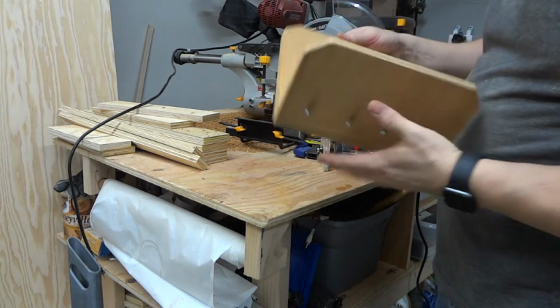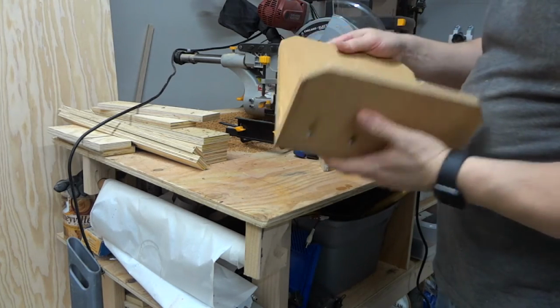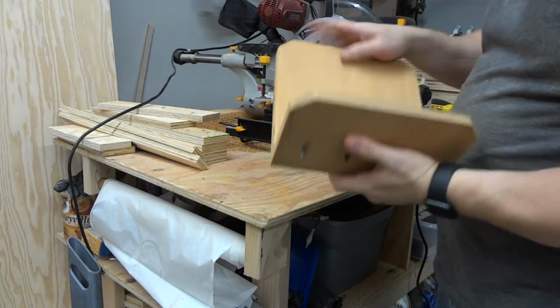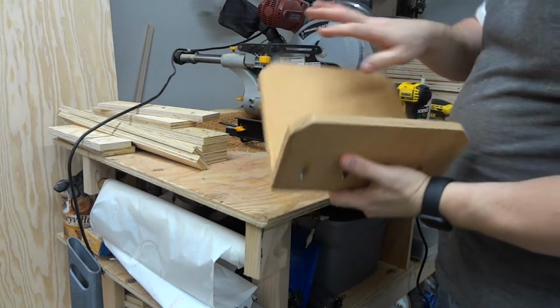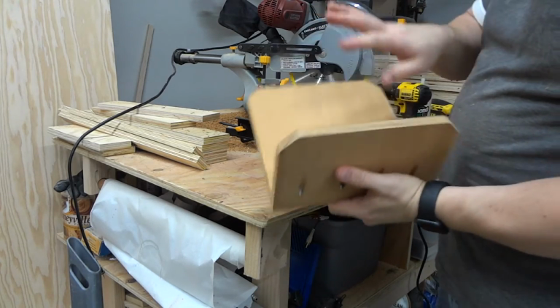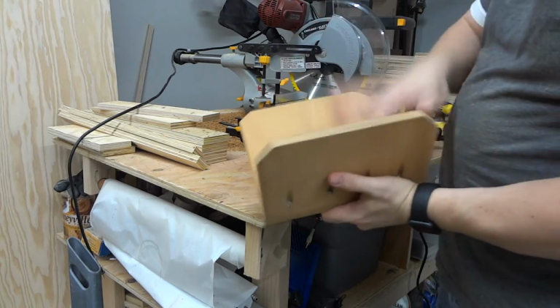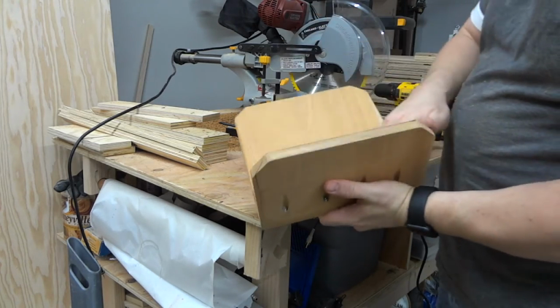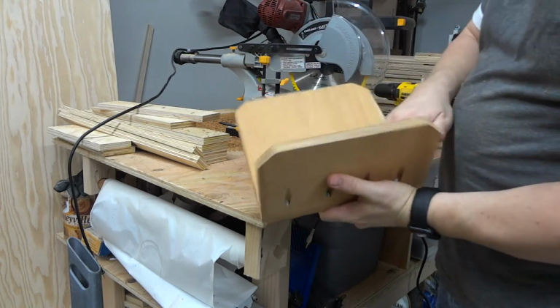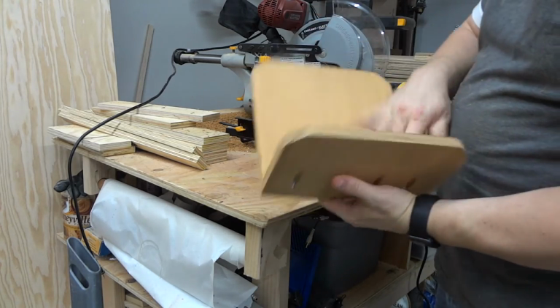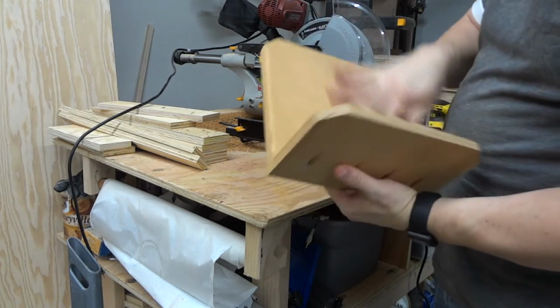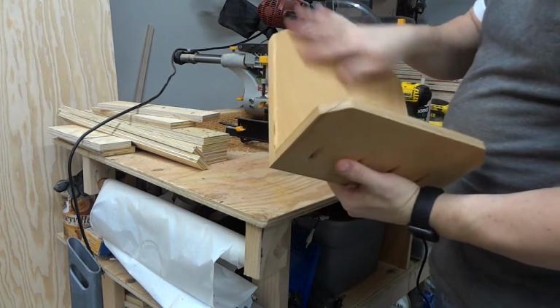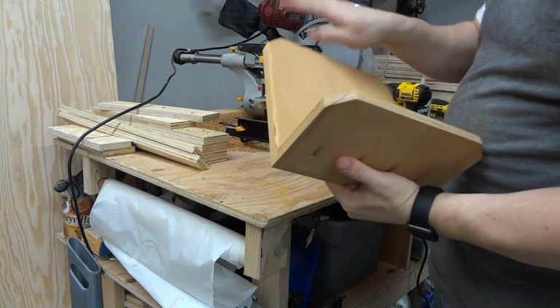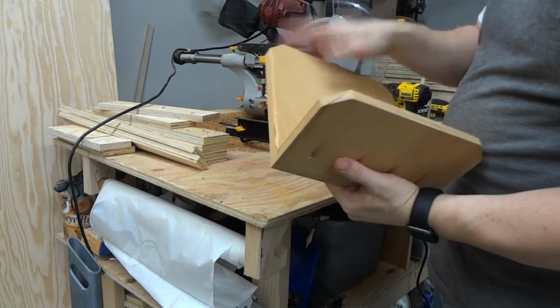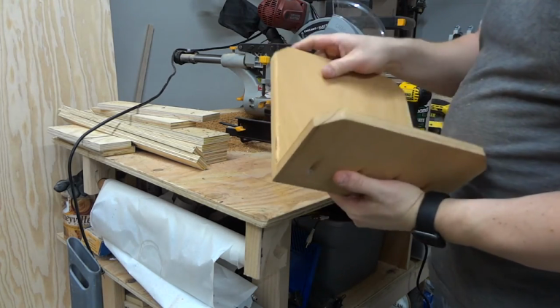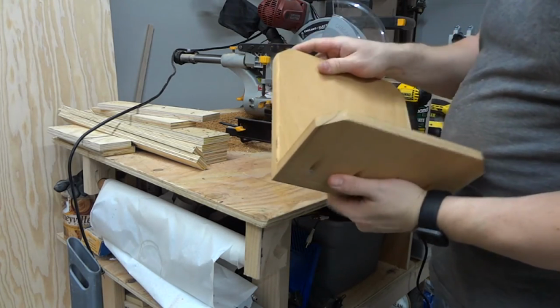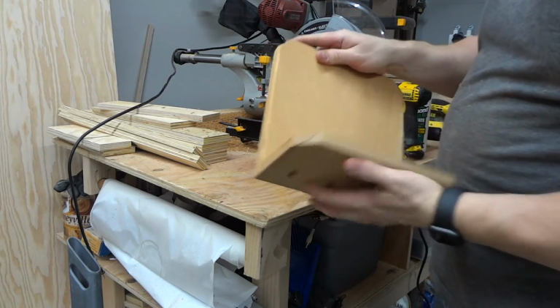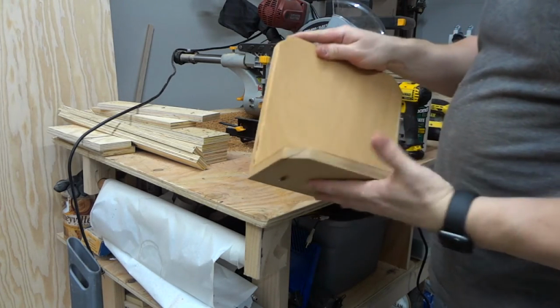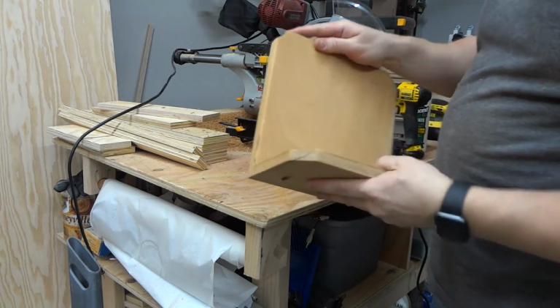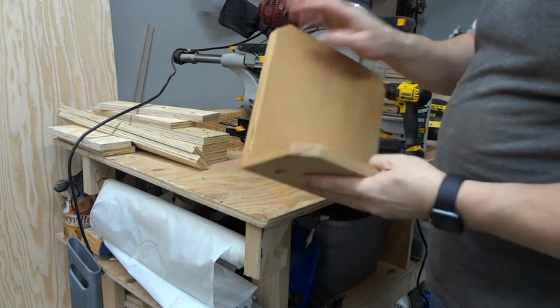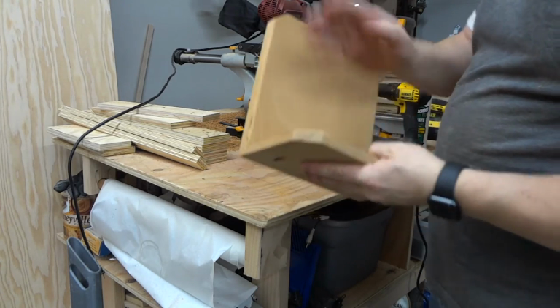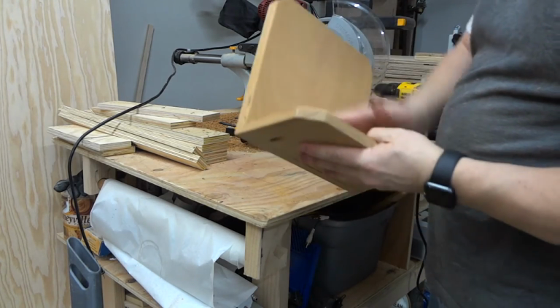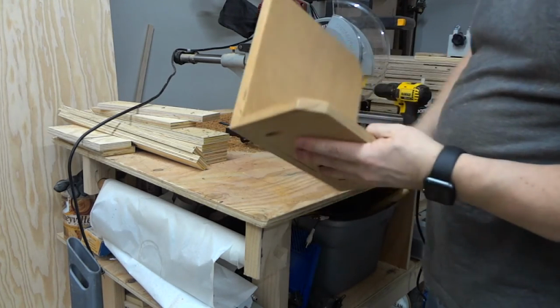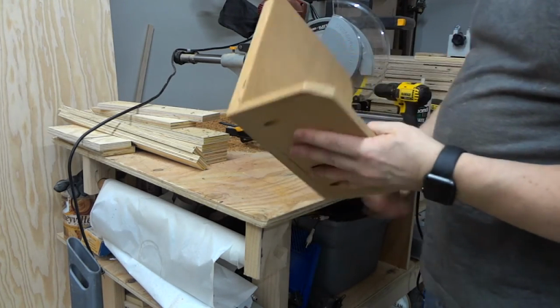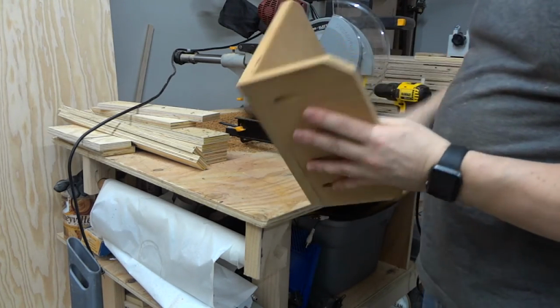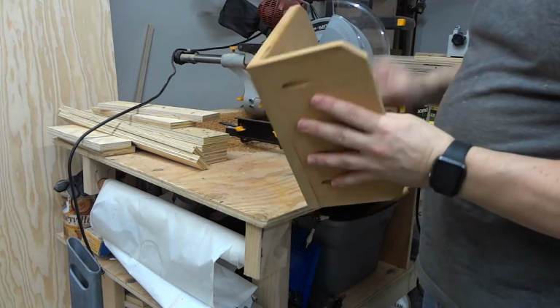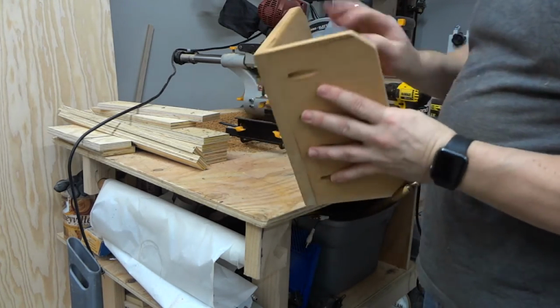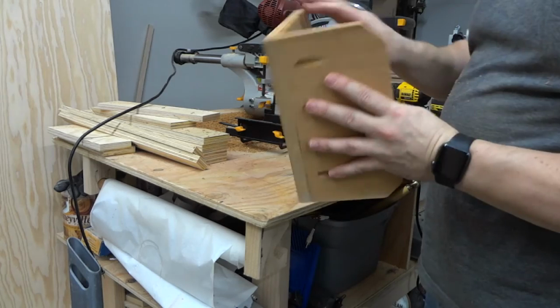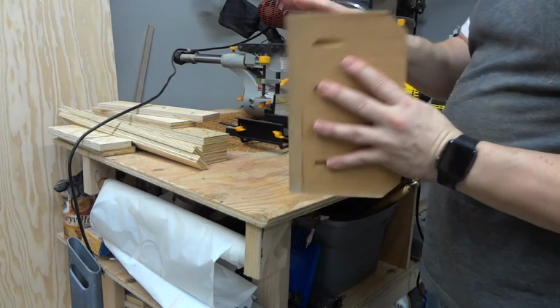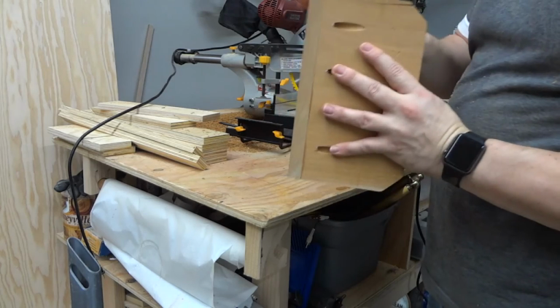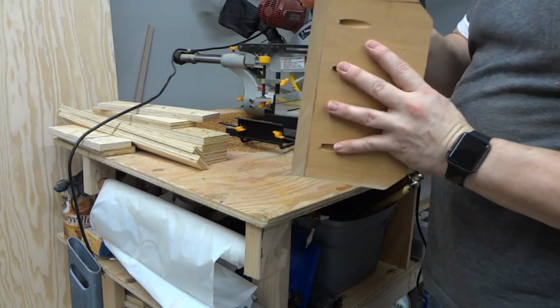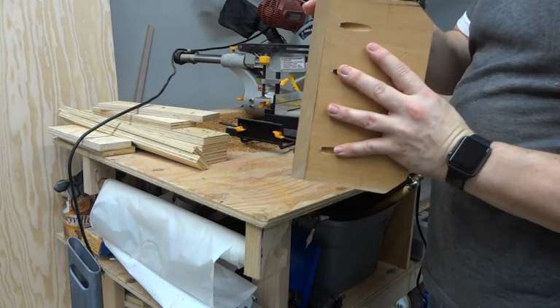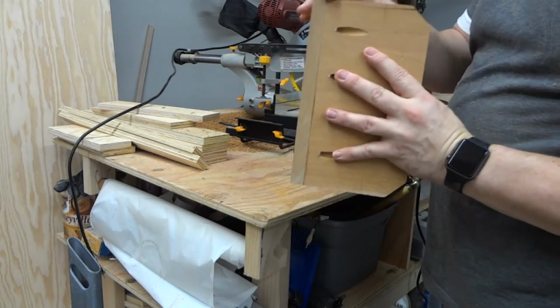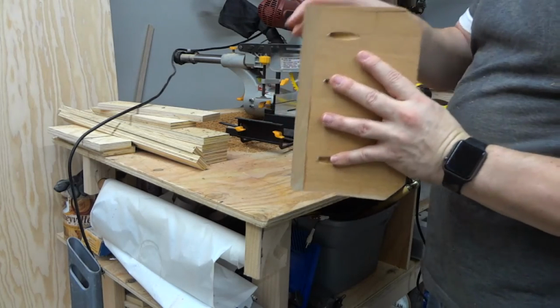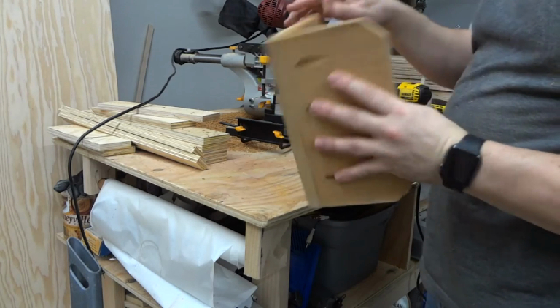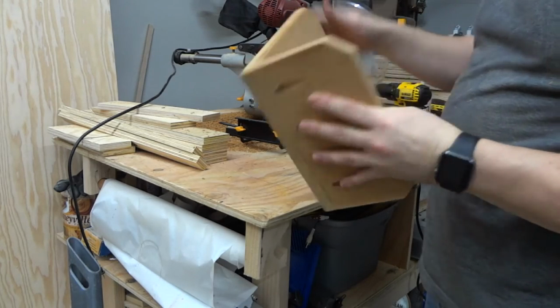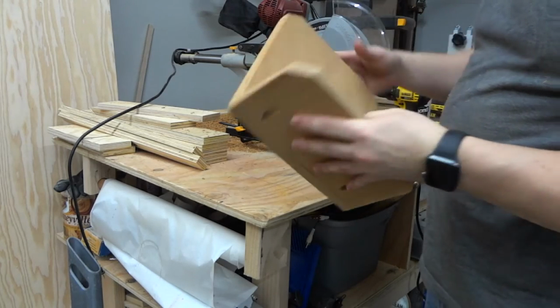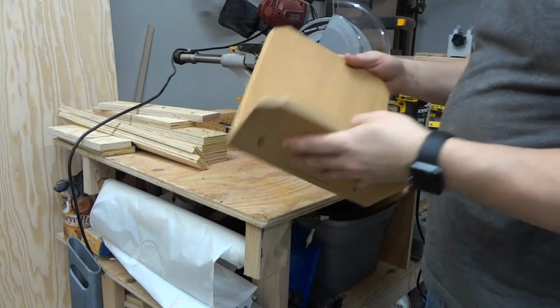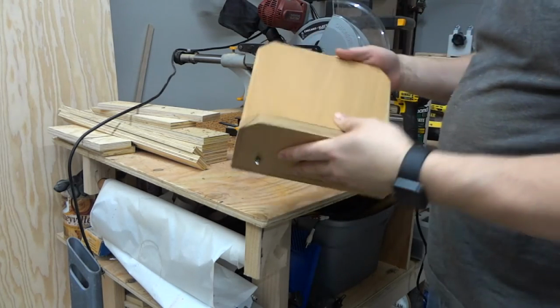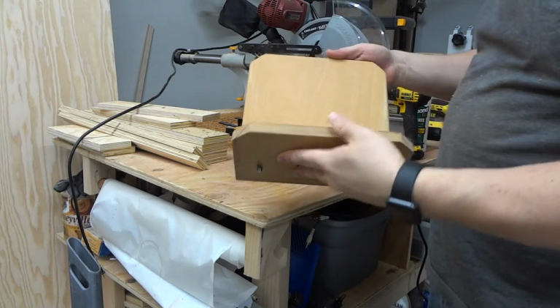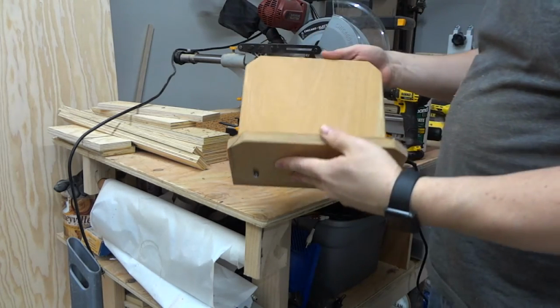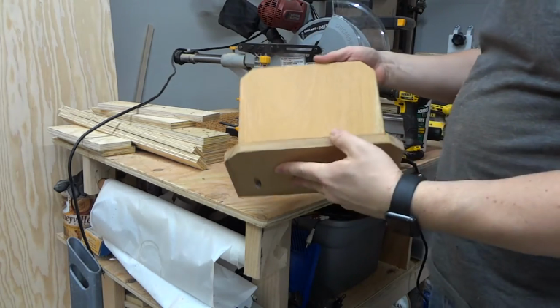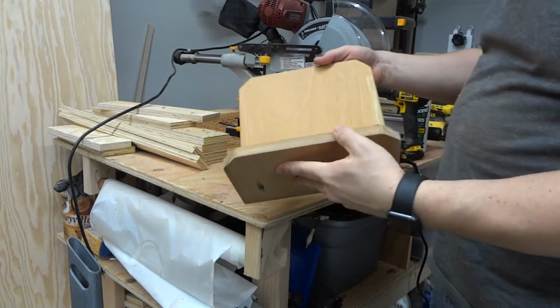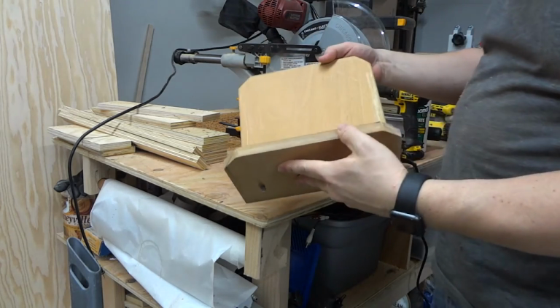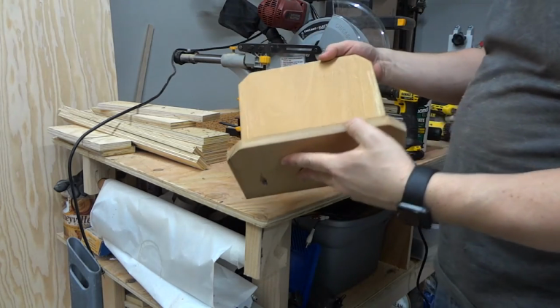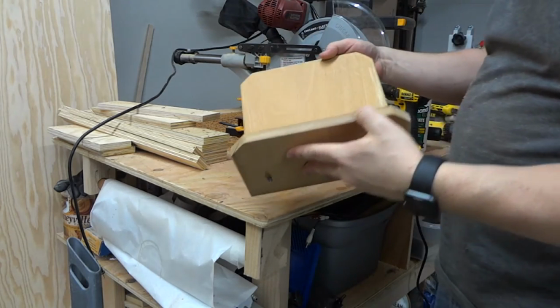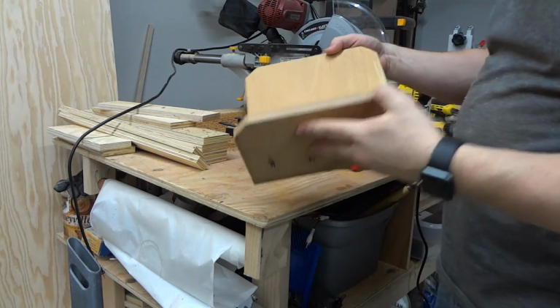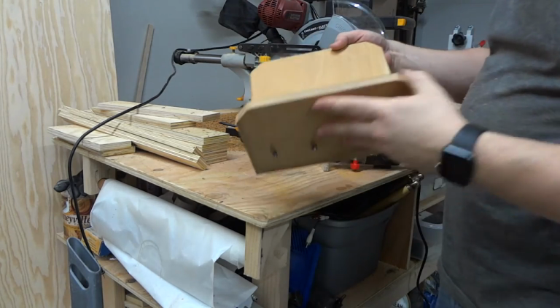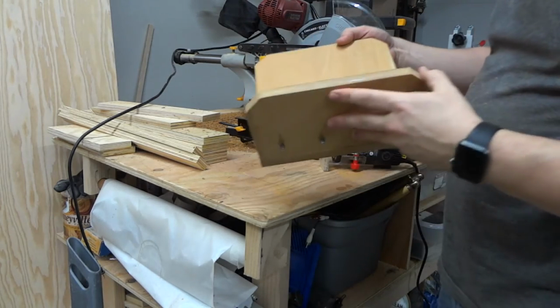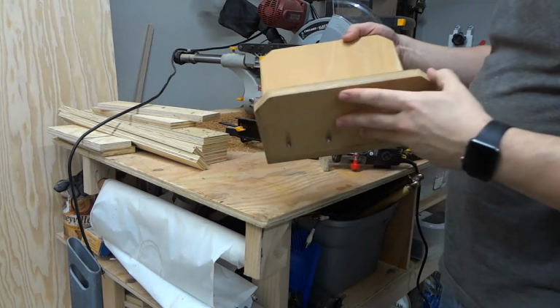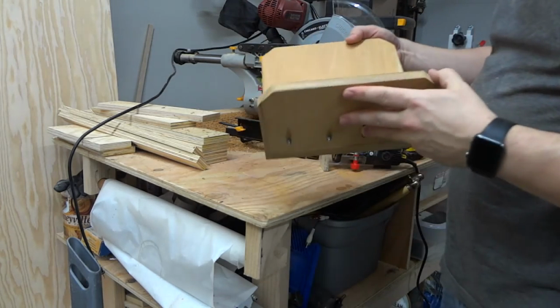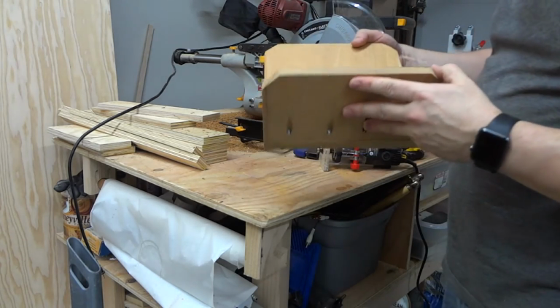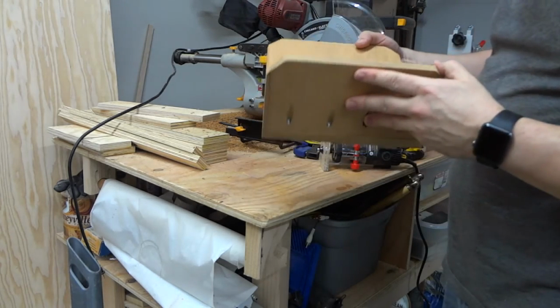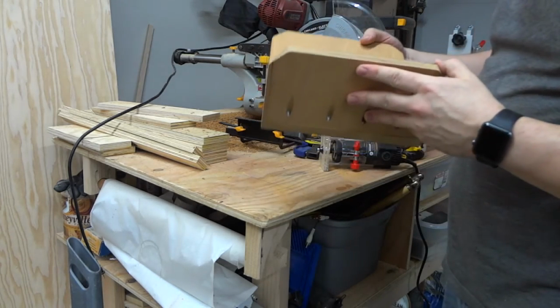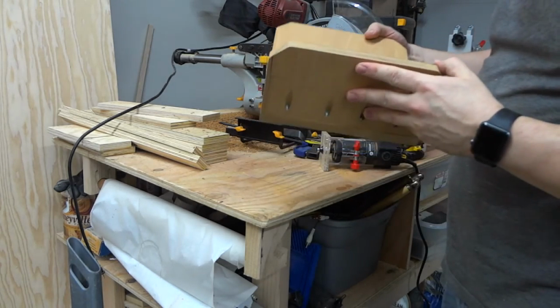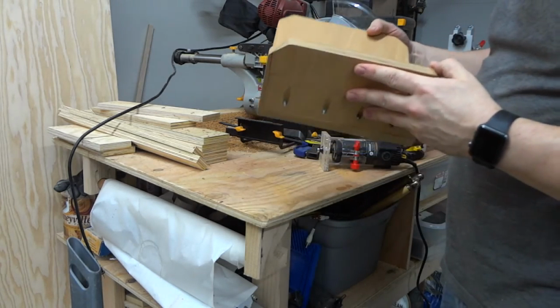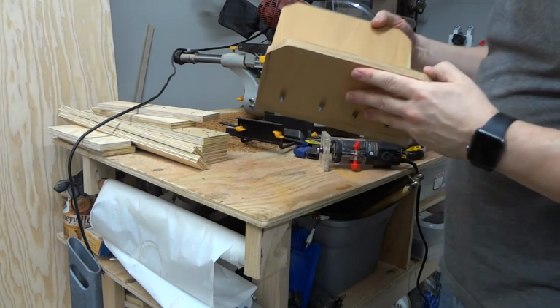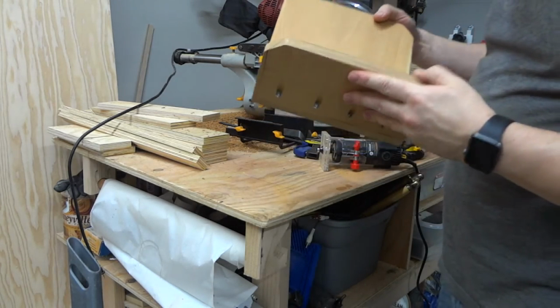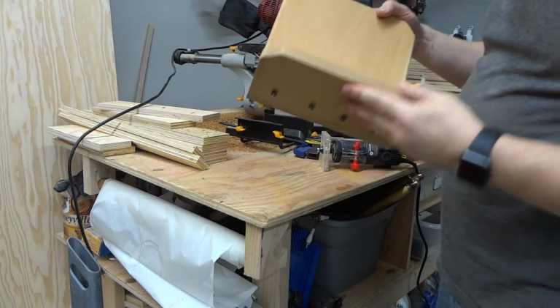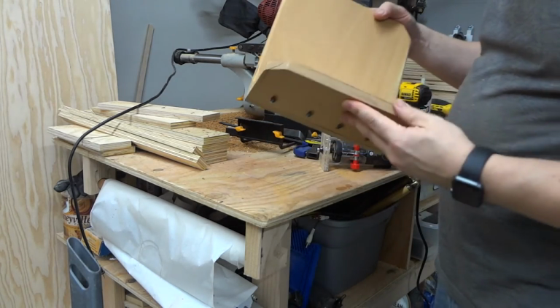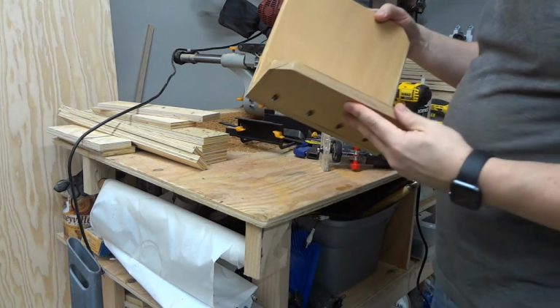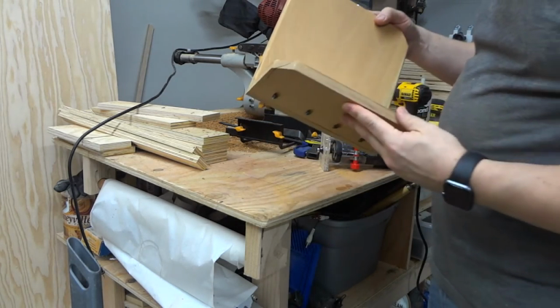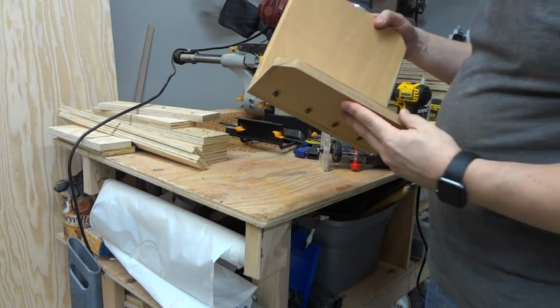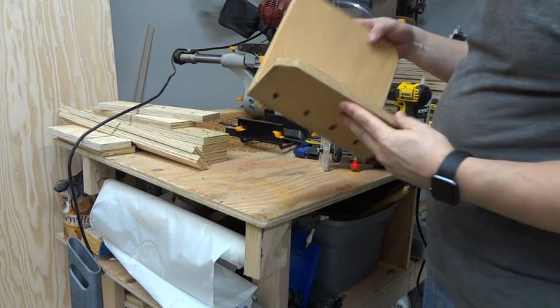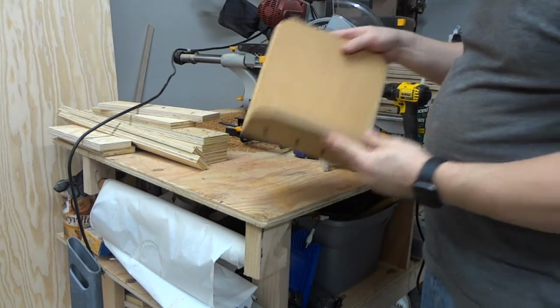I sanded at 120 first, joined them together, and now I'll finish up everything with 220 just to make it really smooth and ready for finishing.